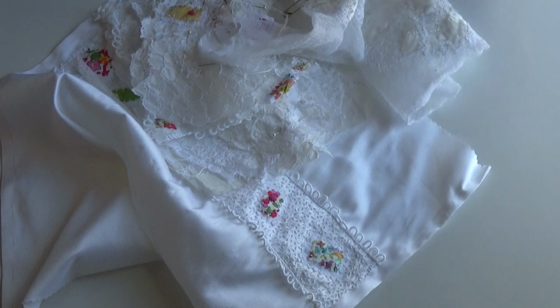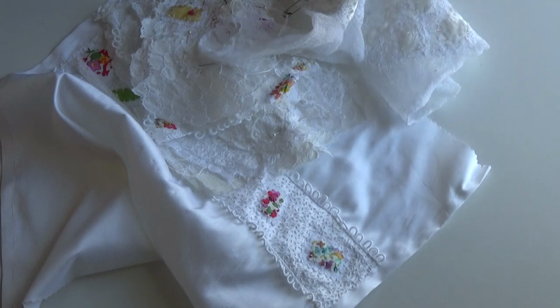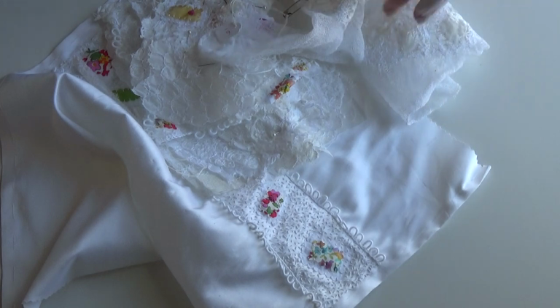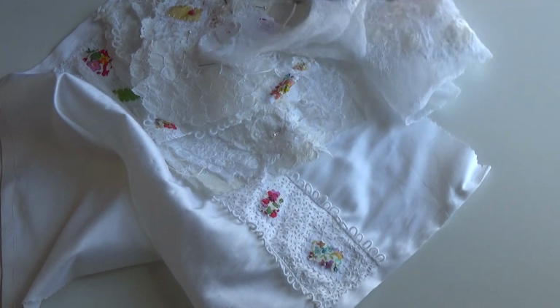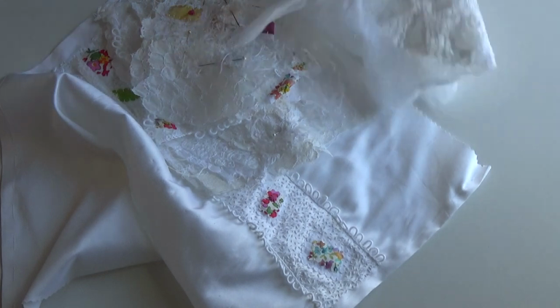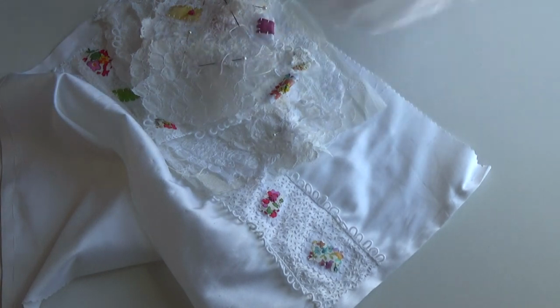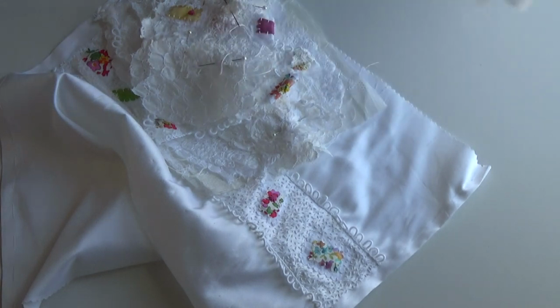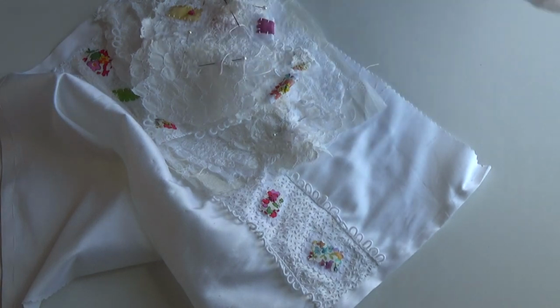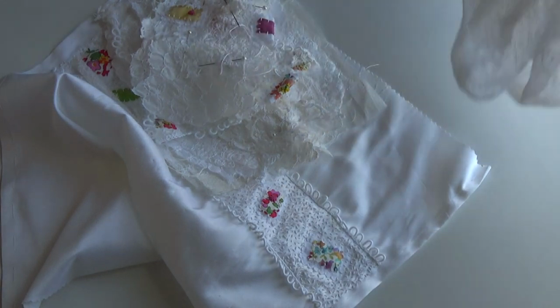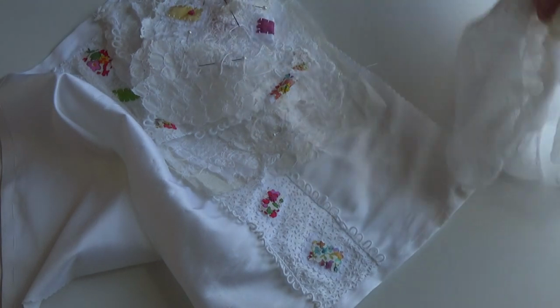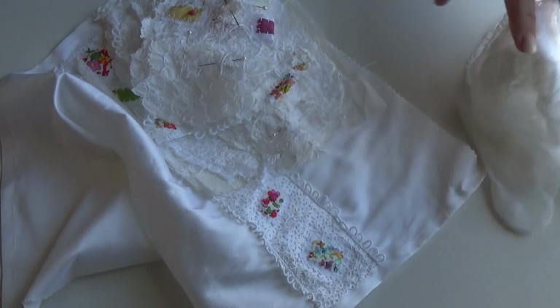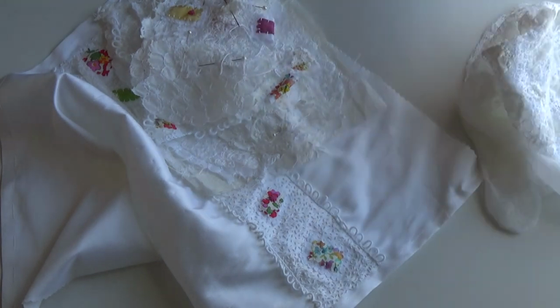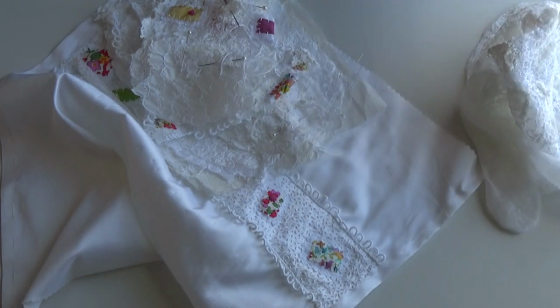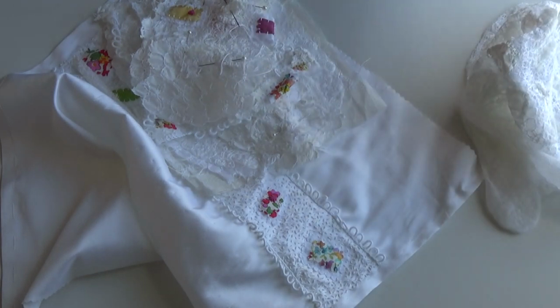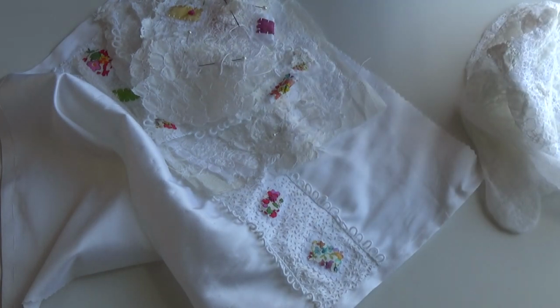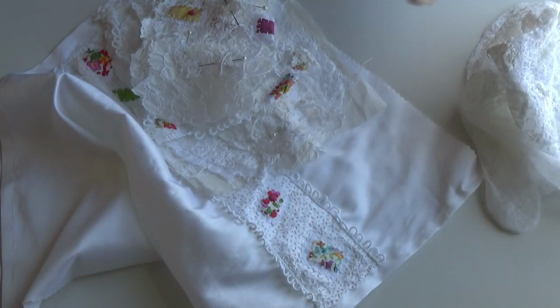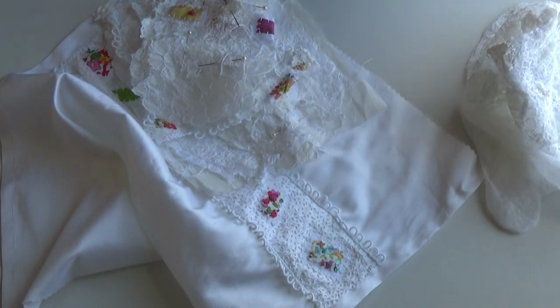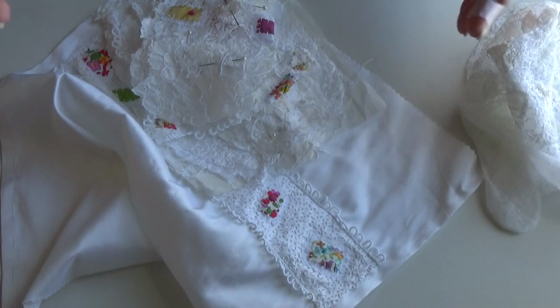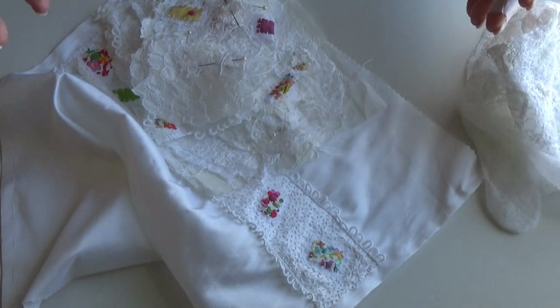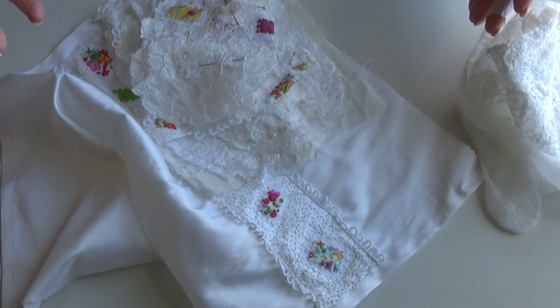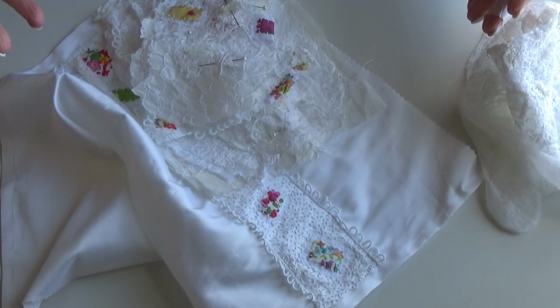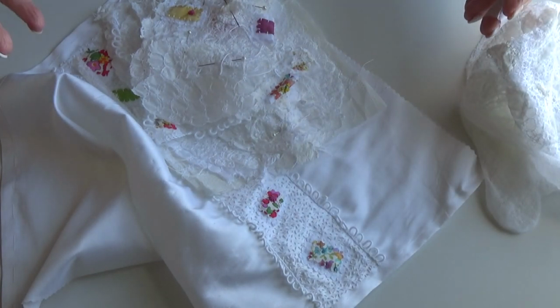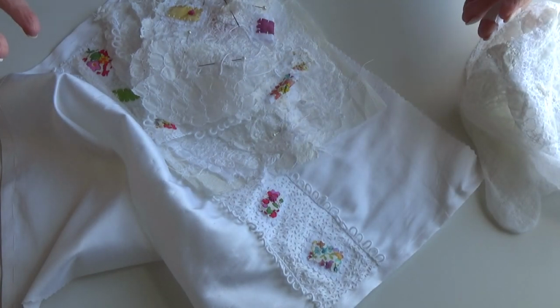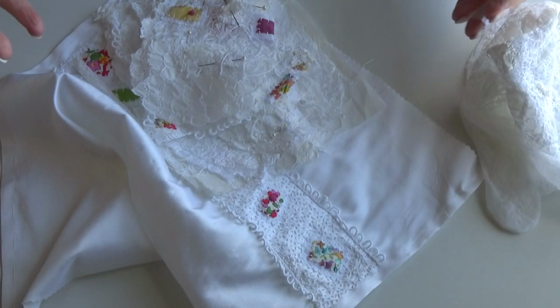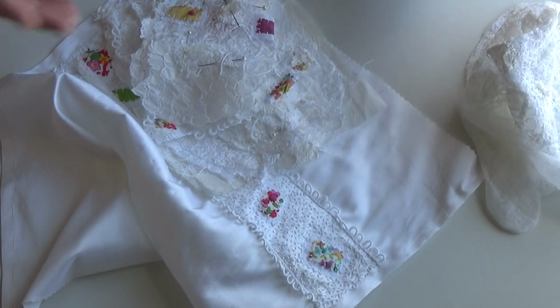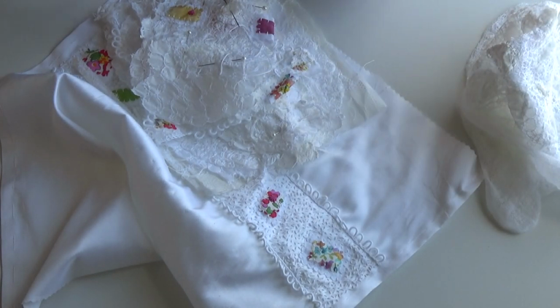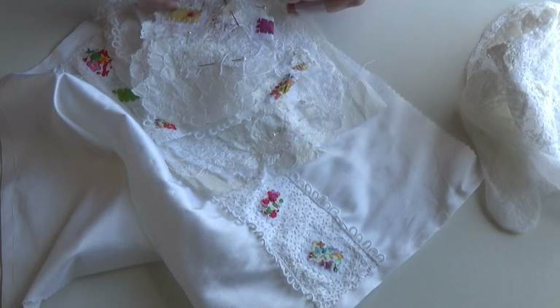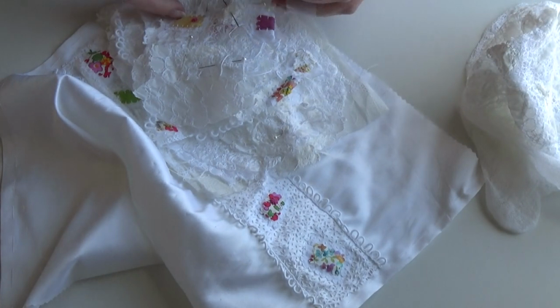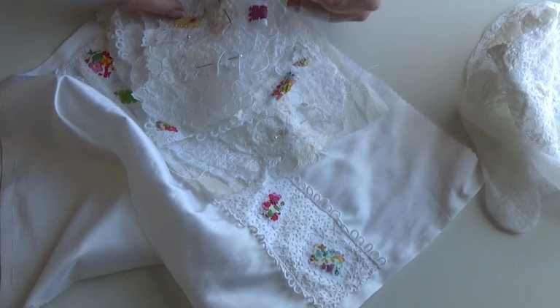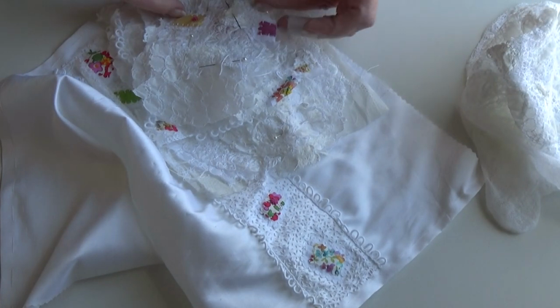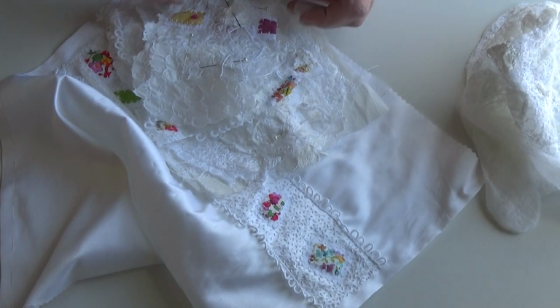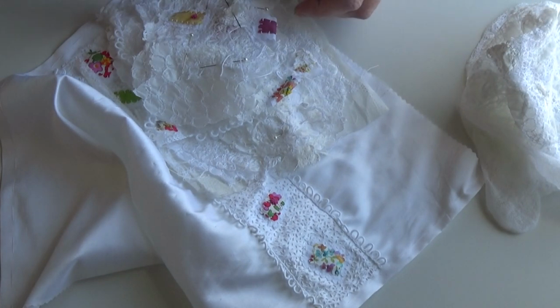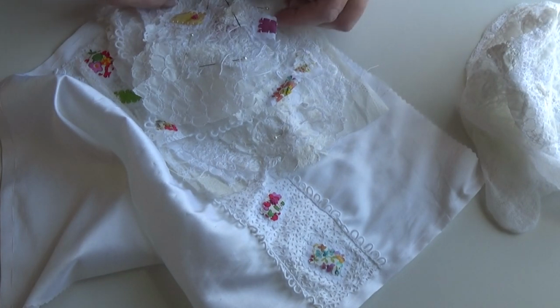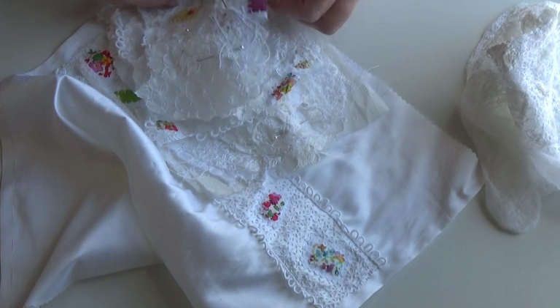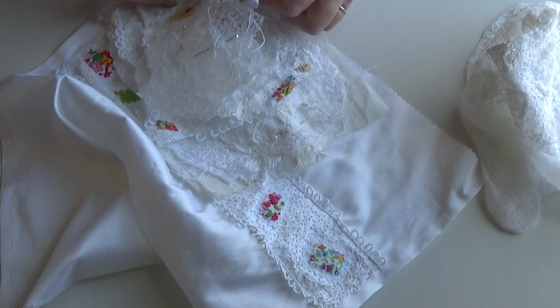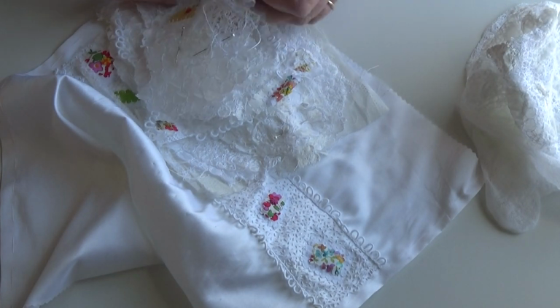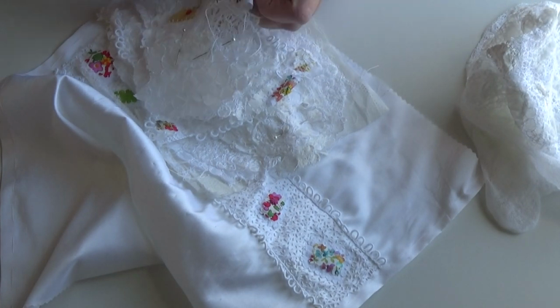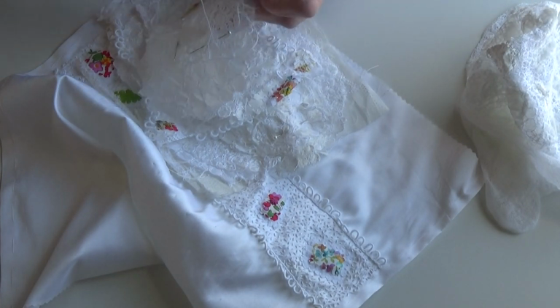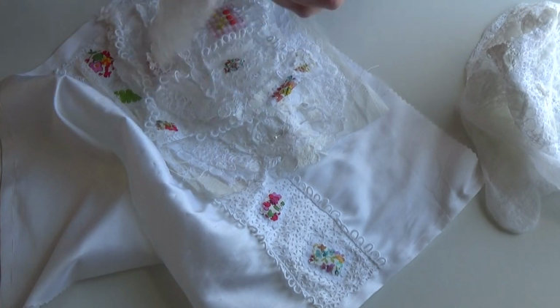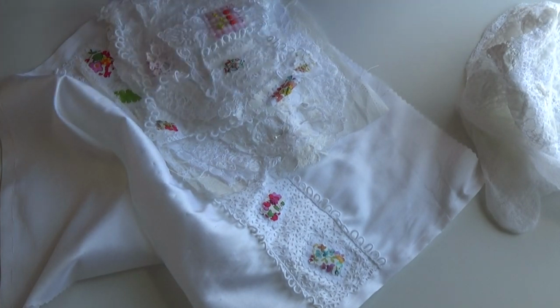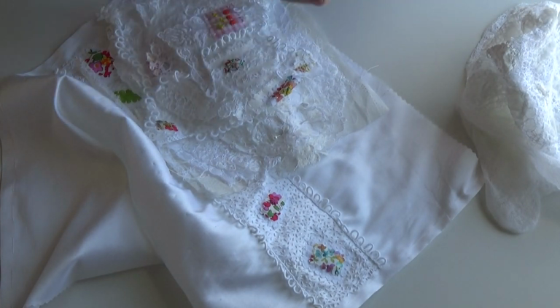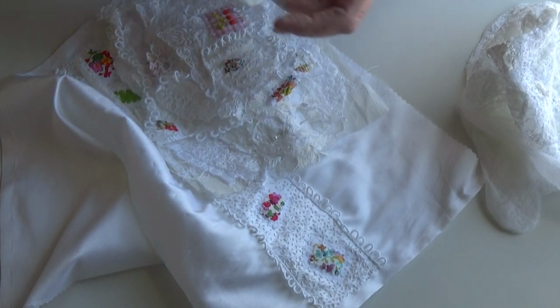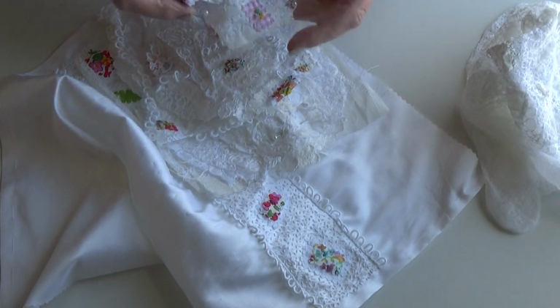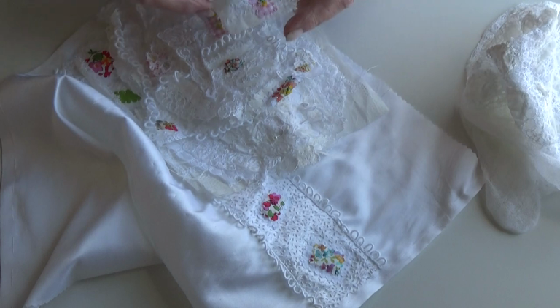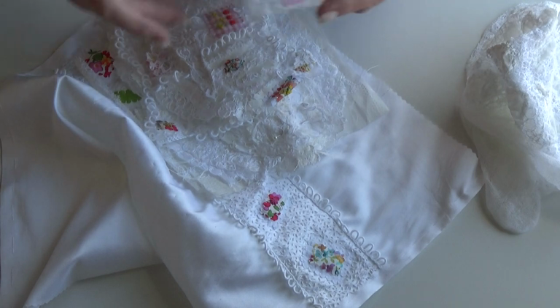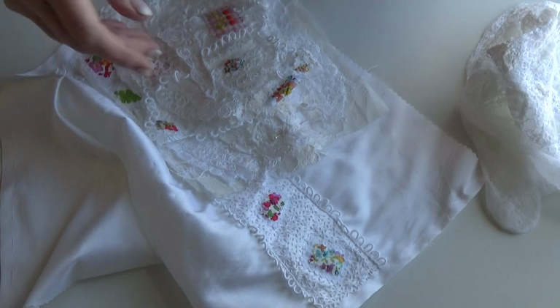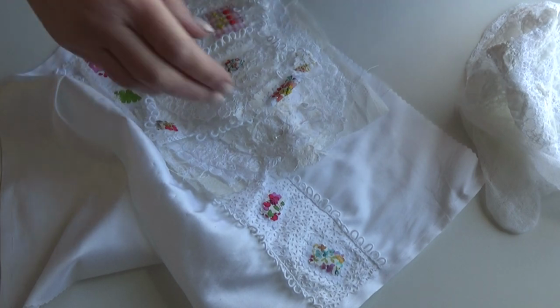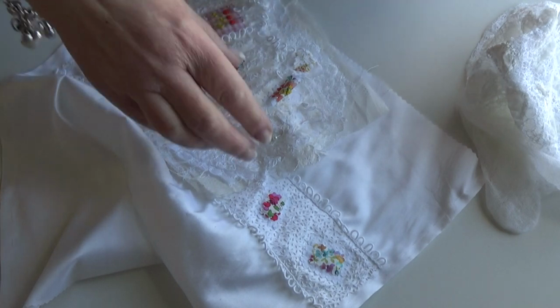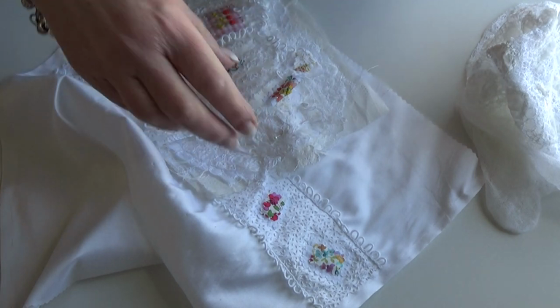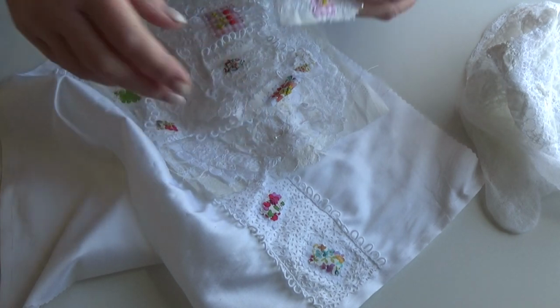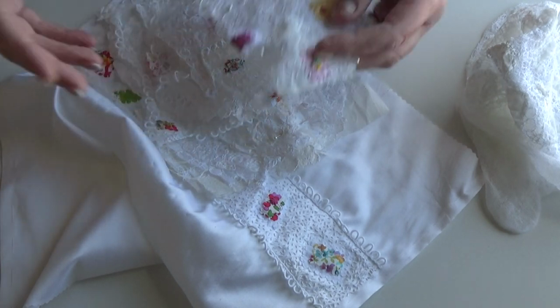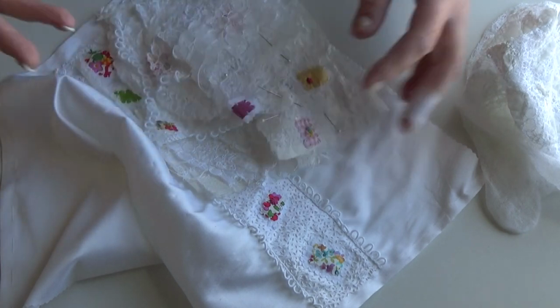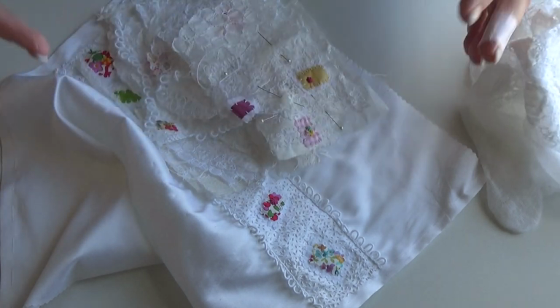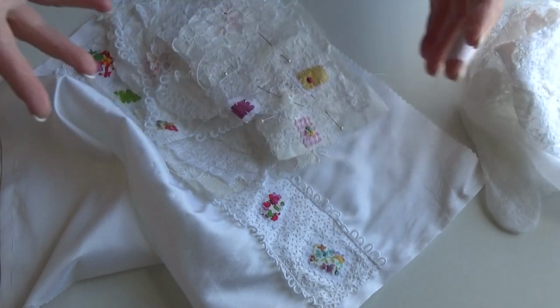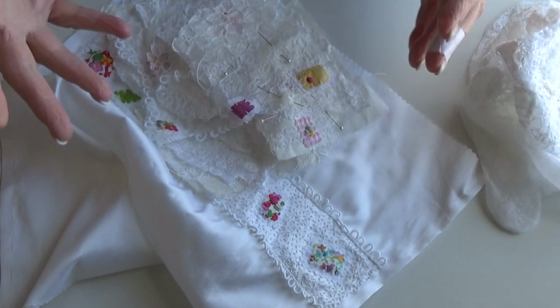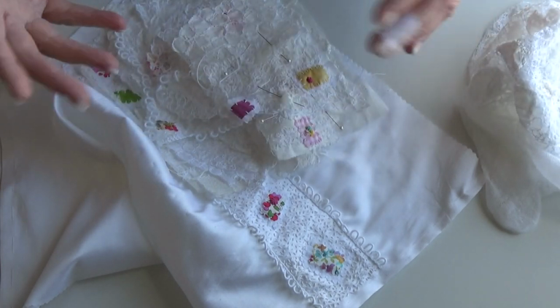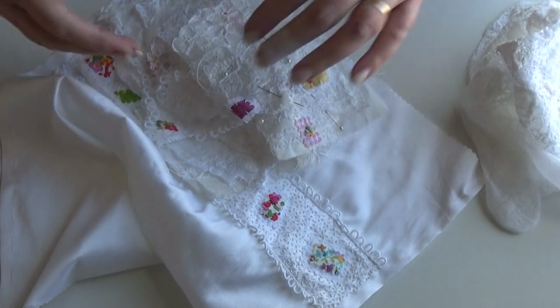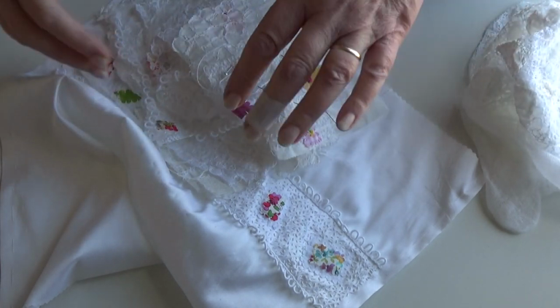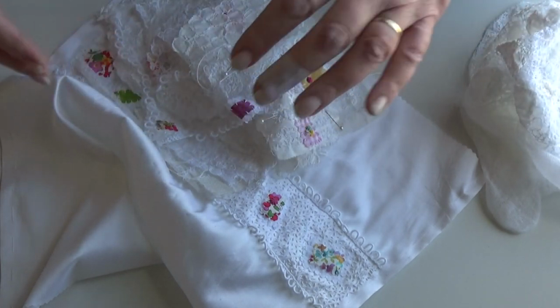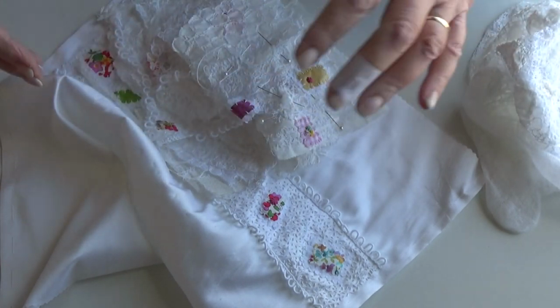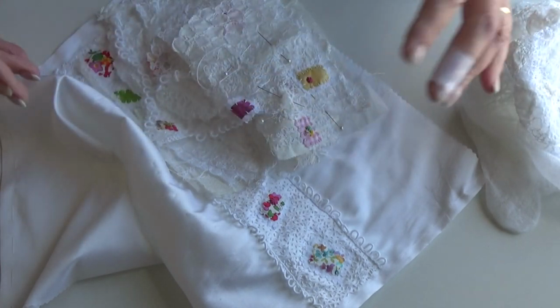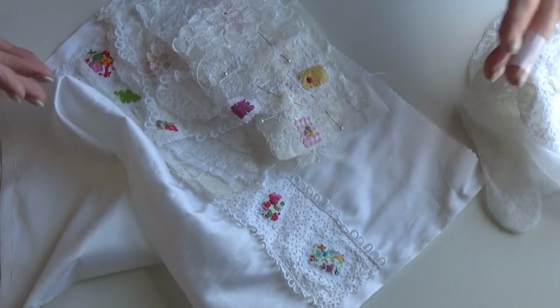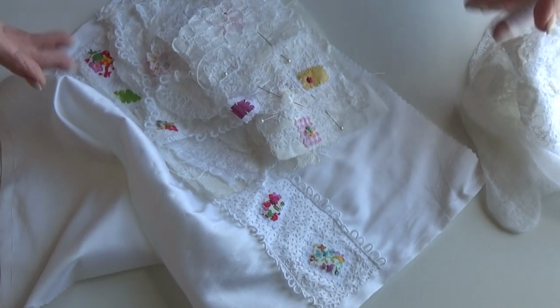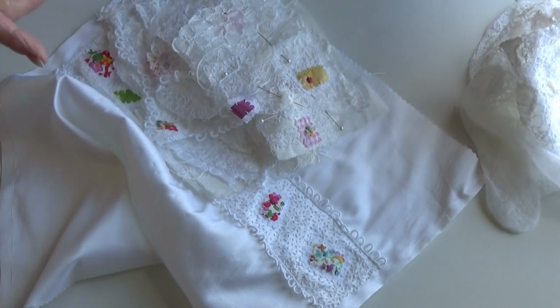Hi again, it's Monday. There isn't going to be any stitching today — well, there might be a little bit. It's just an update really on what's happening.